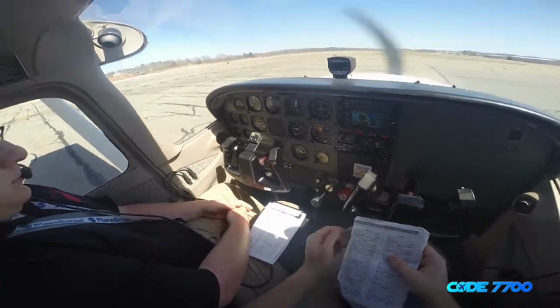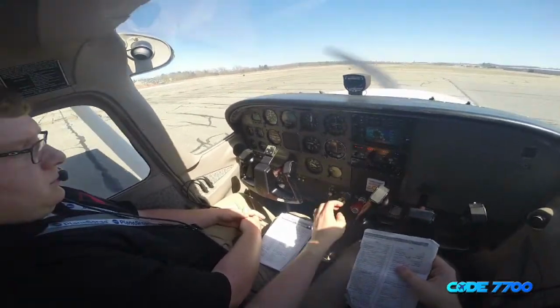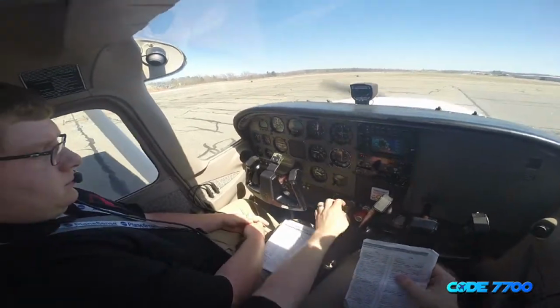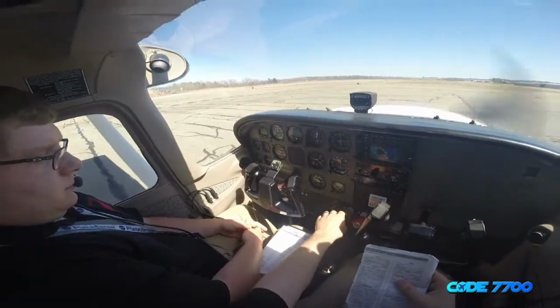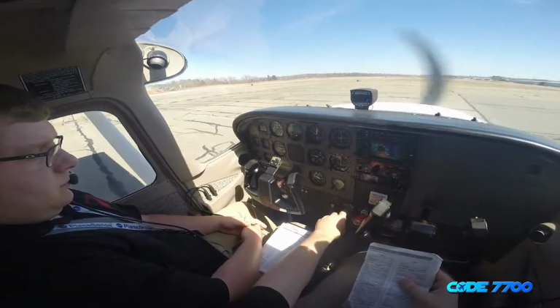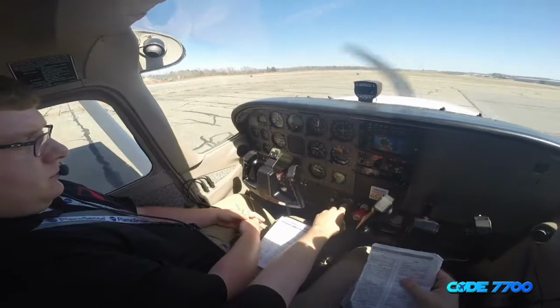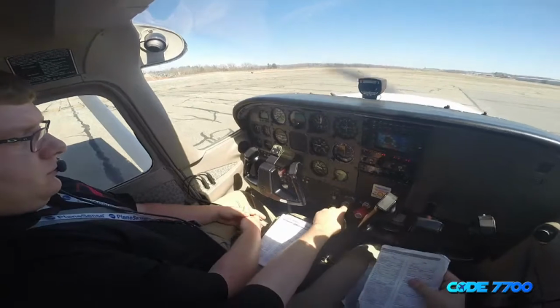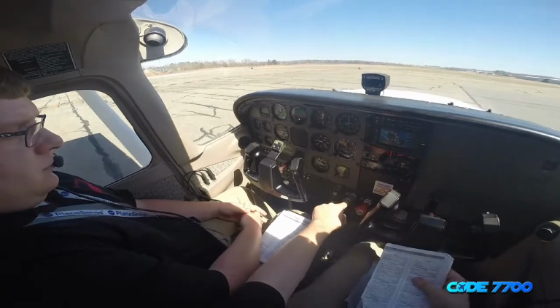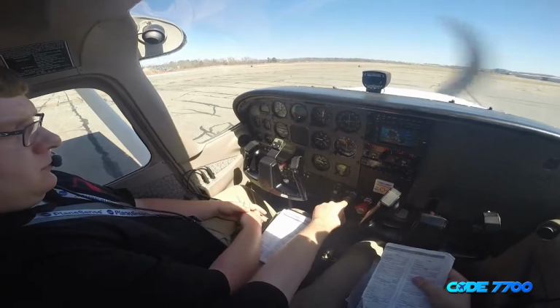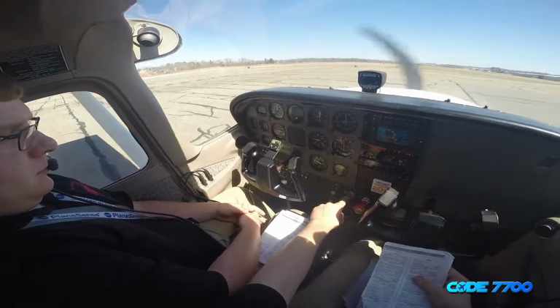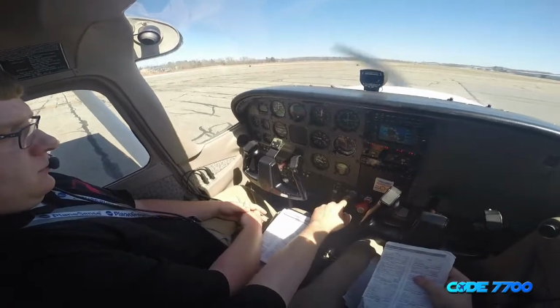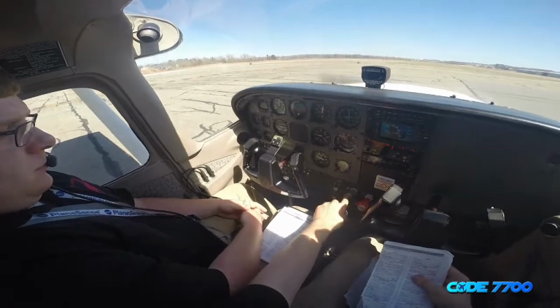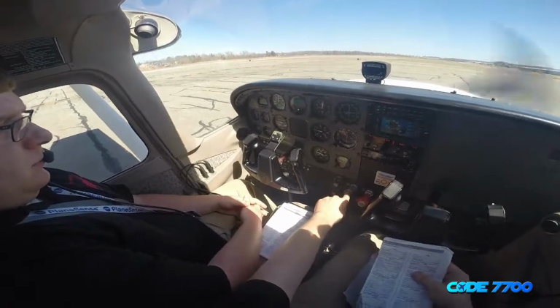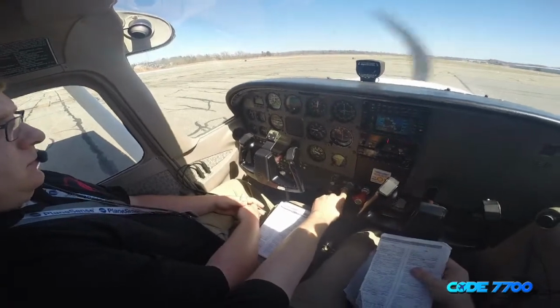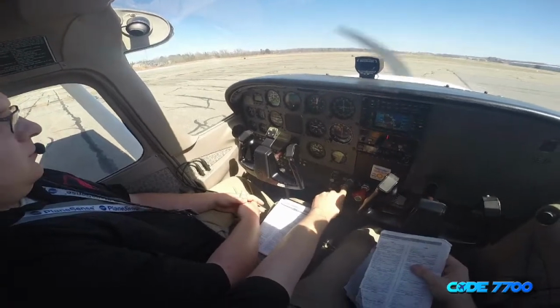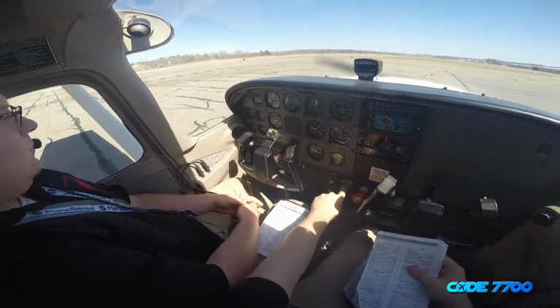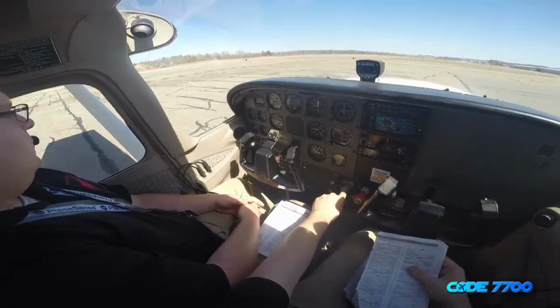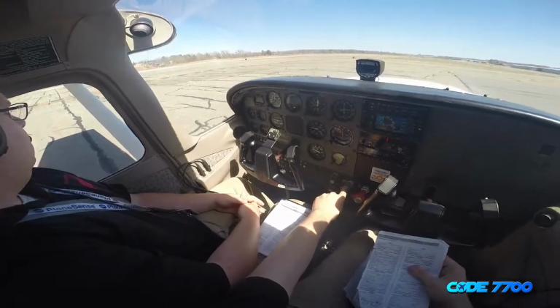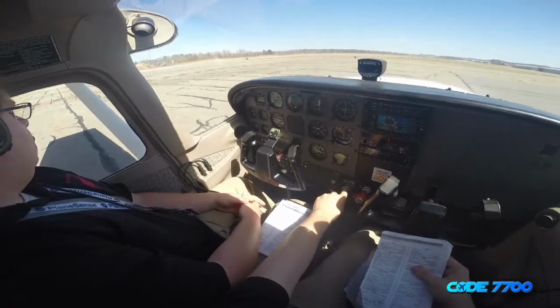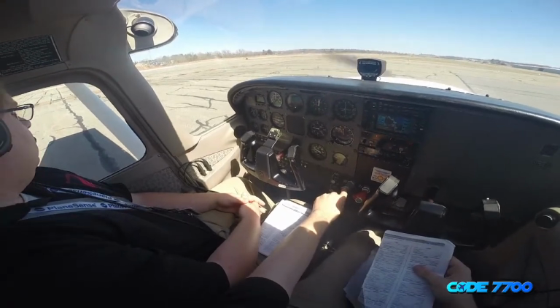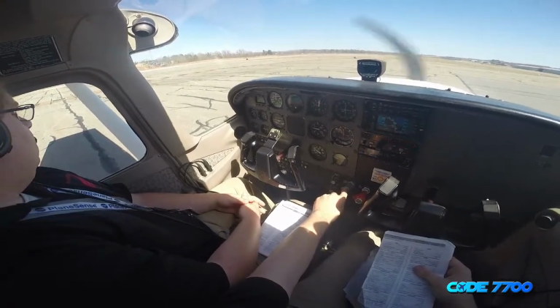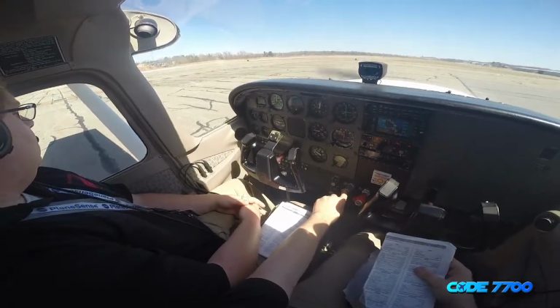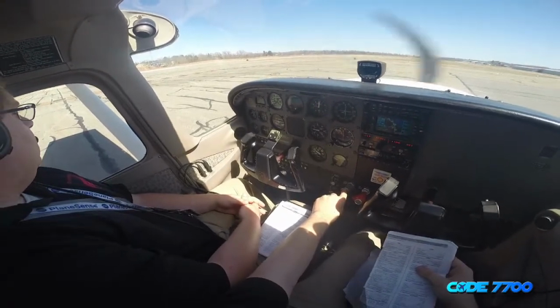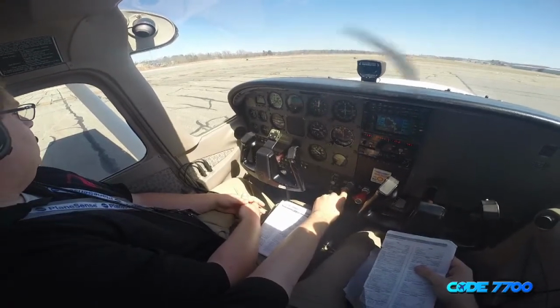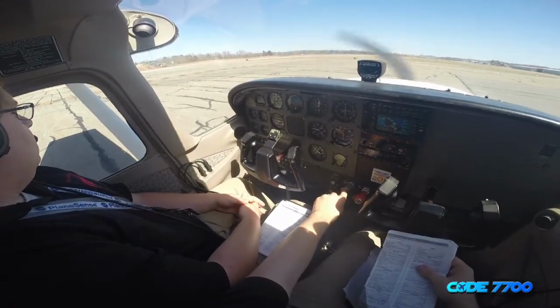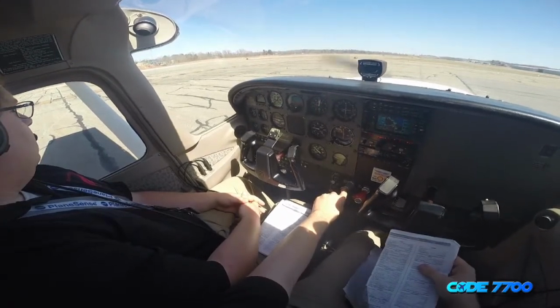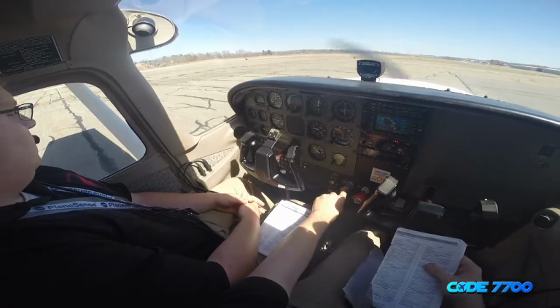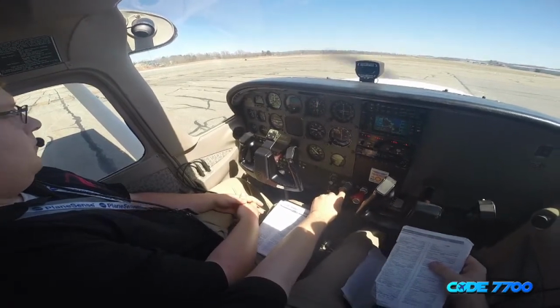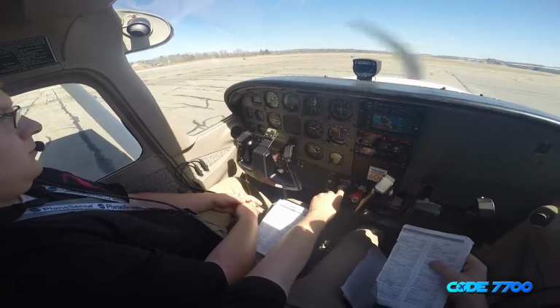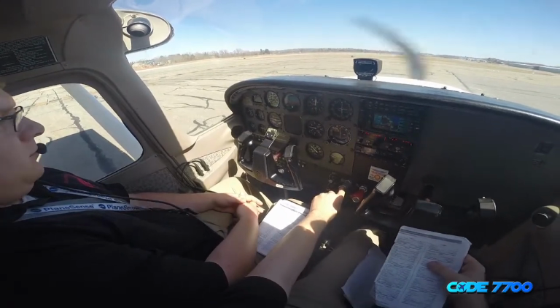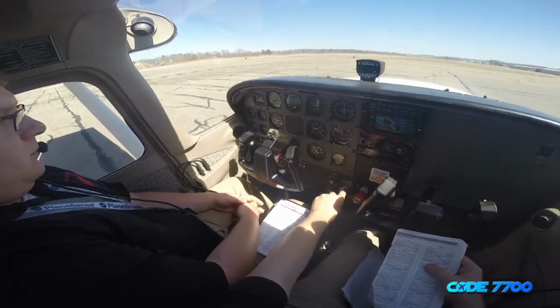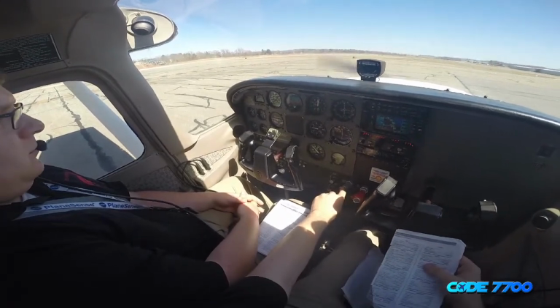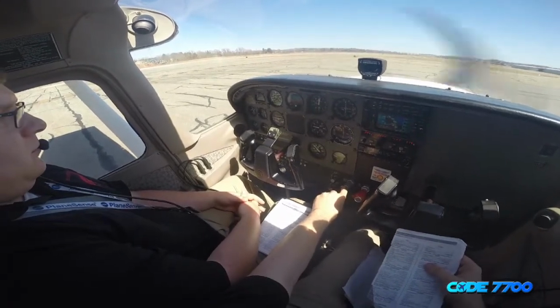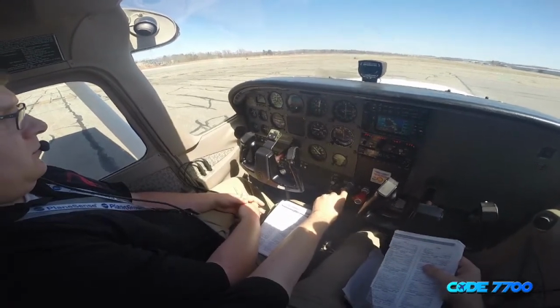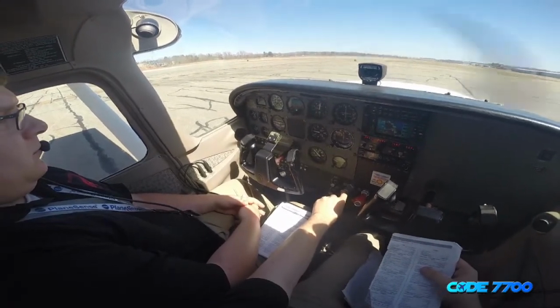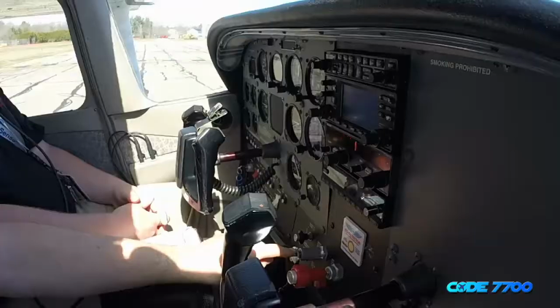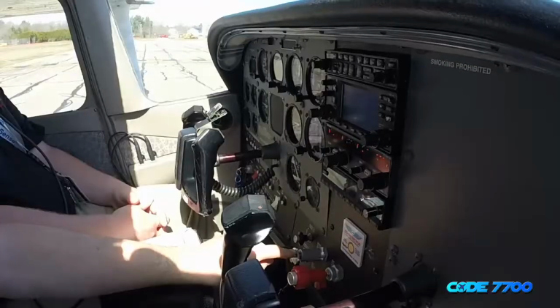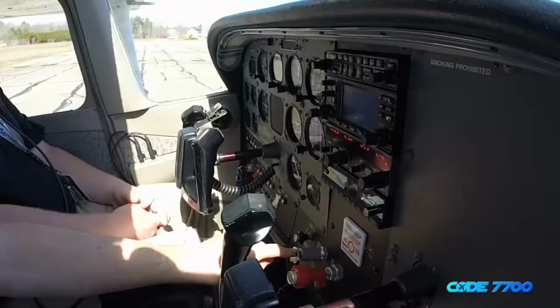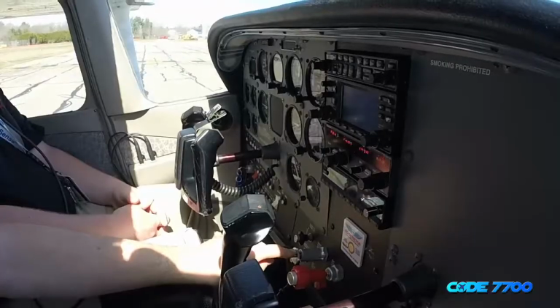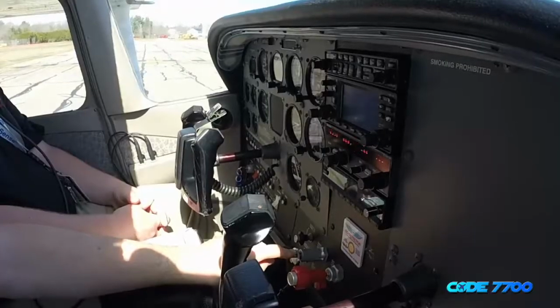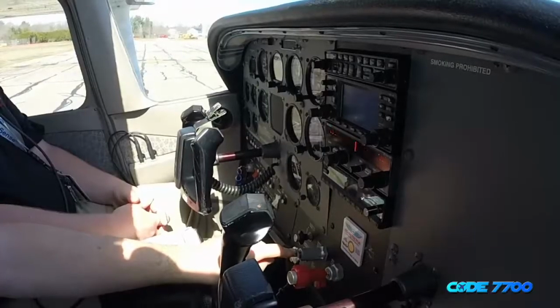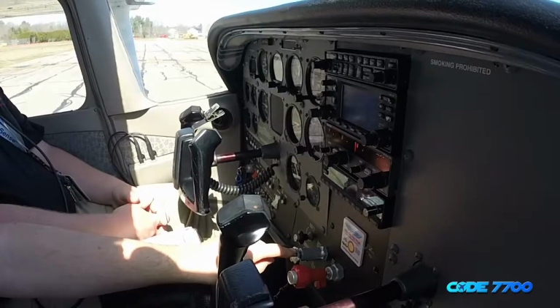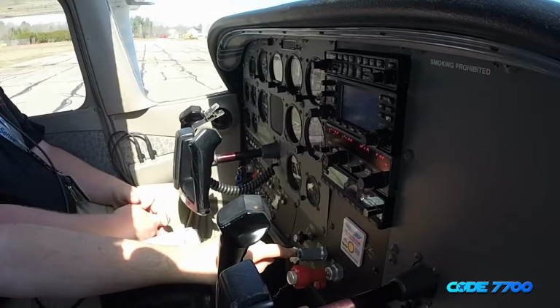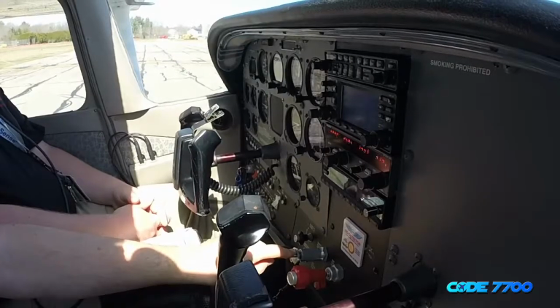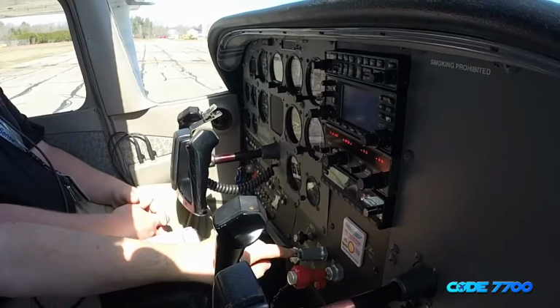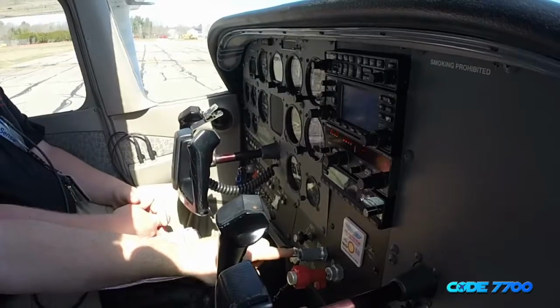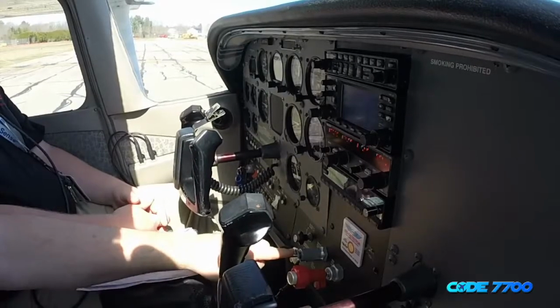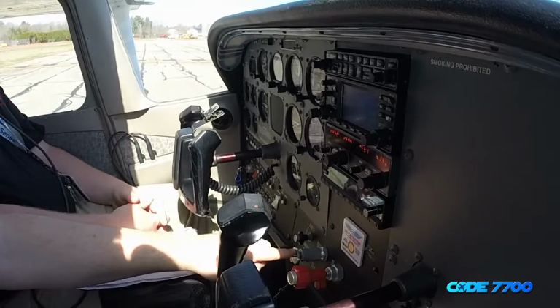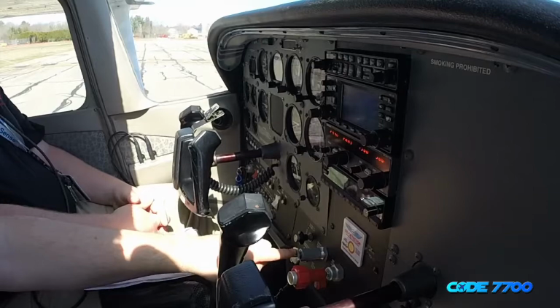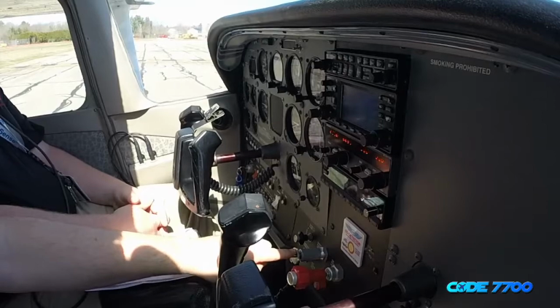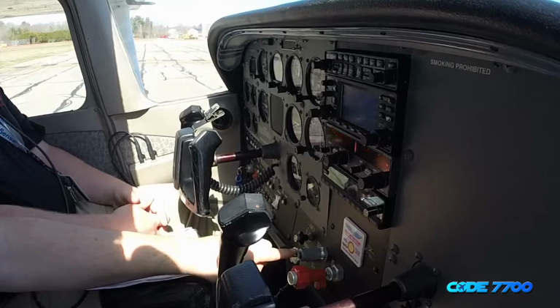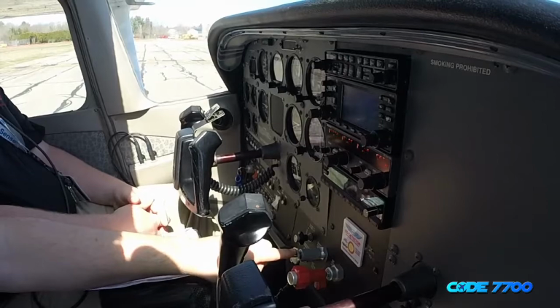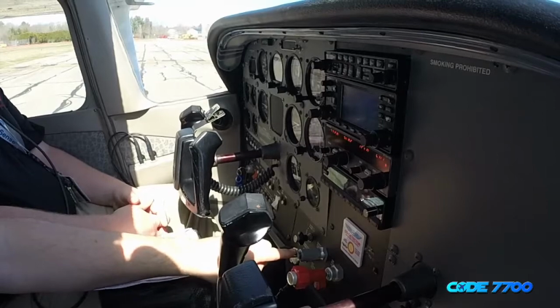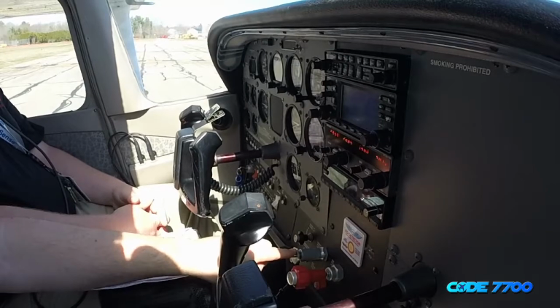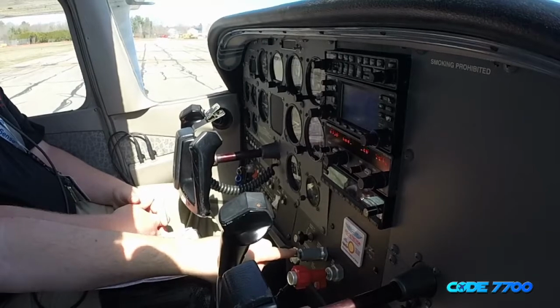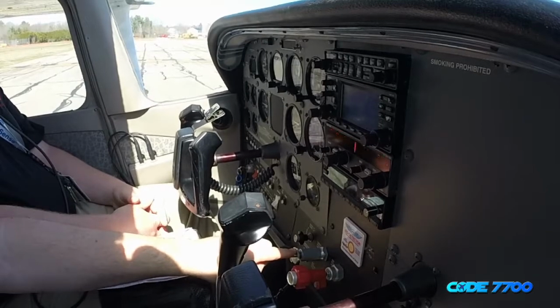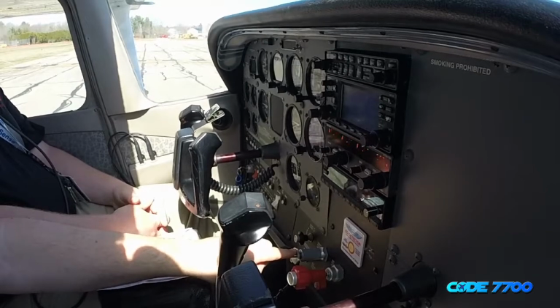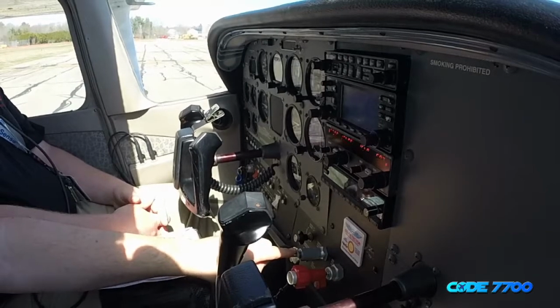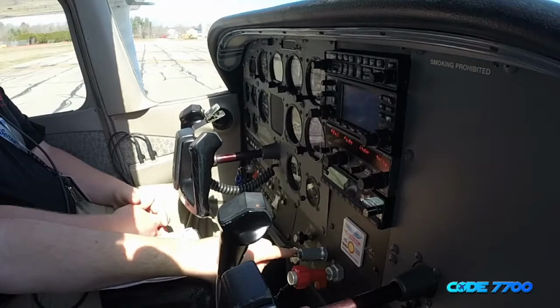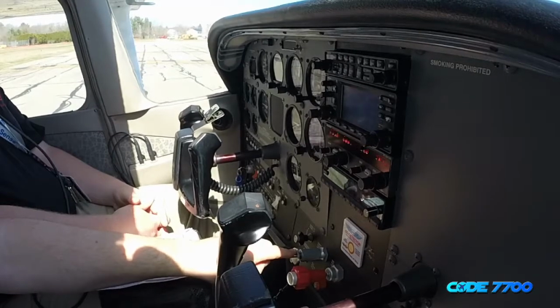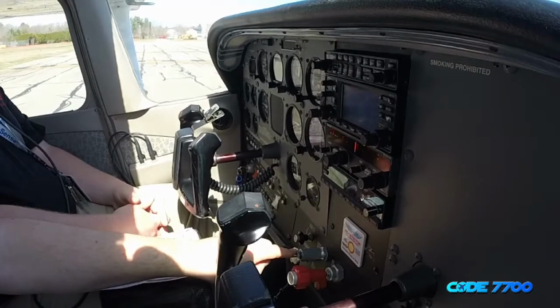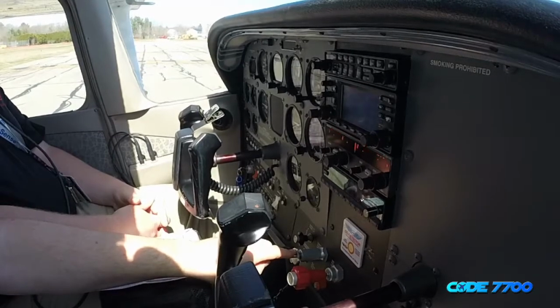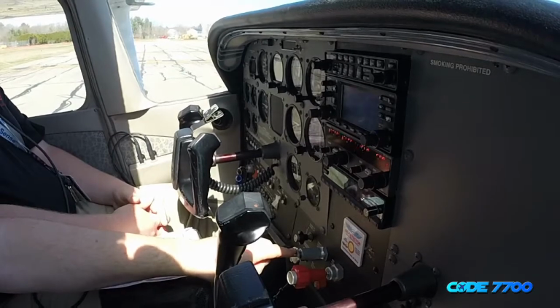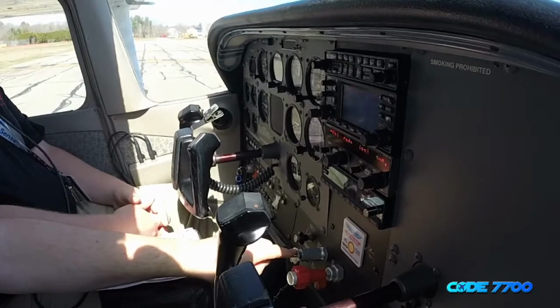Throttle is to 1,800 RPM. Back to ground, airport 13. Just 1,800 RPM.